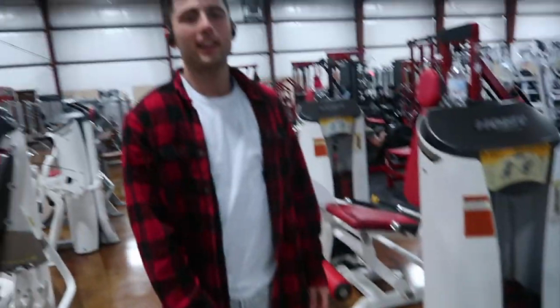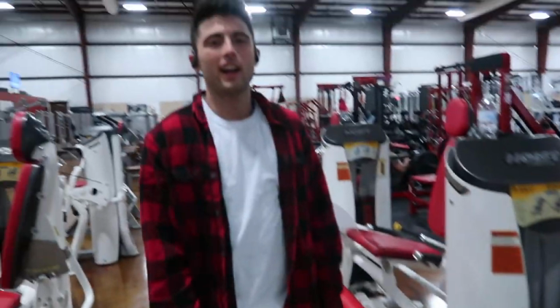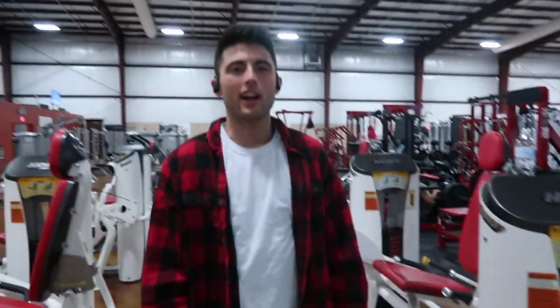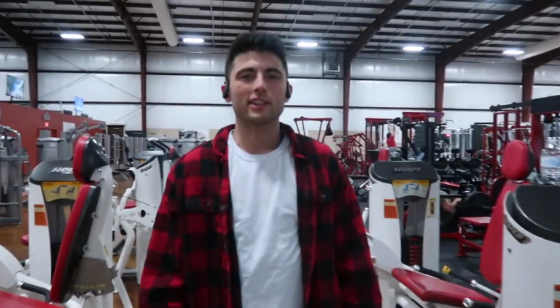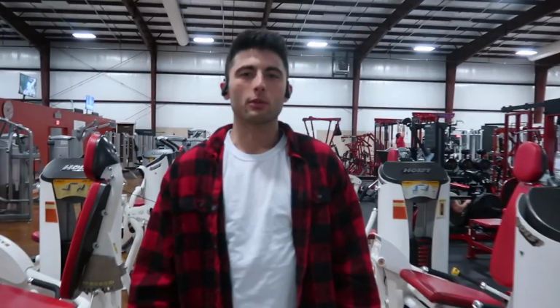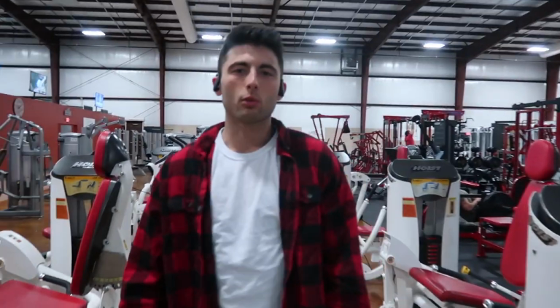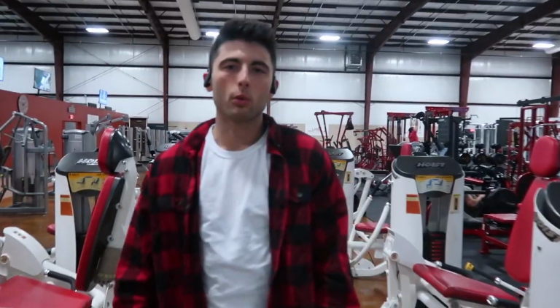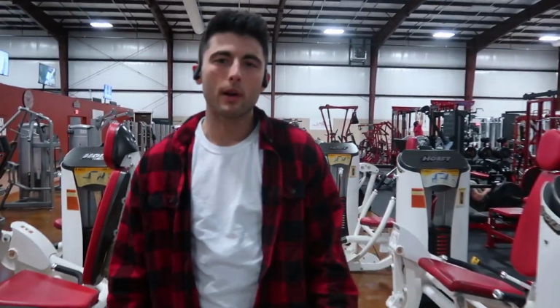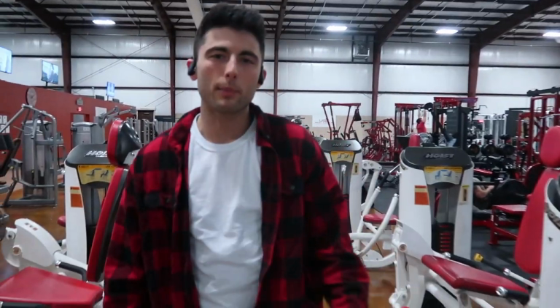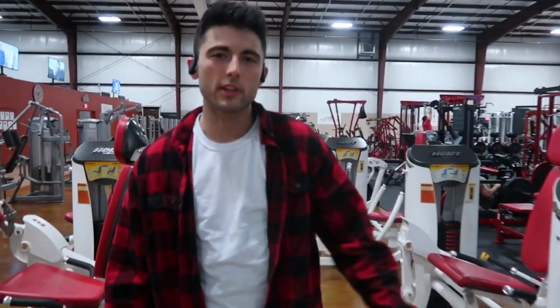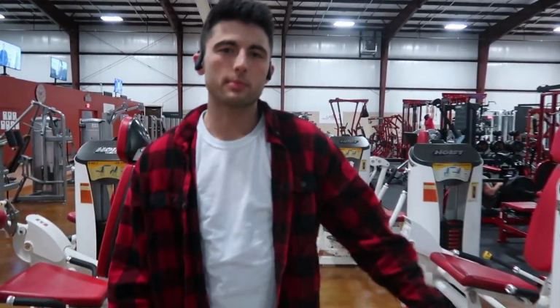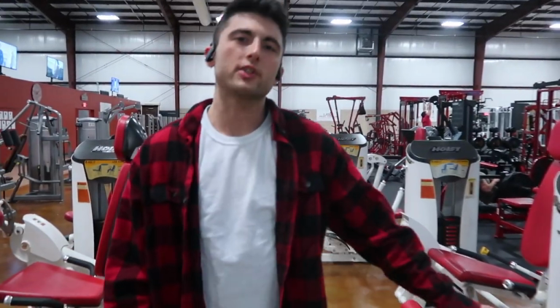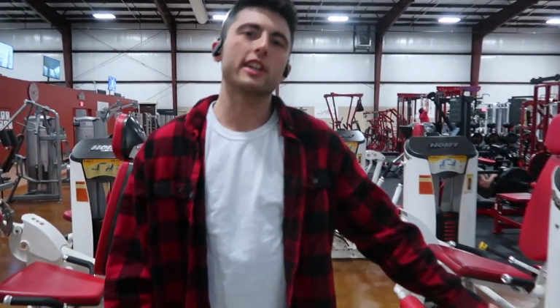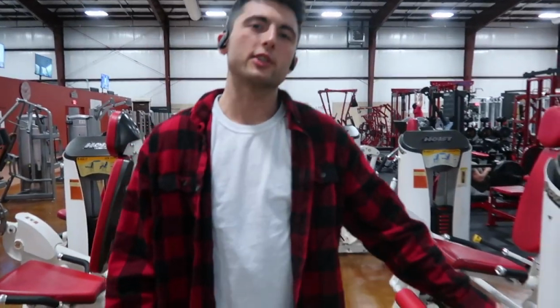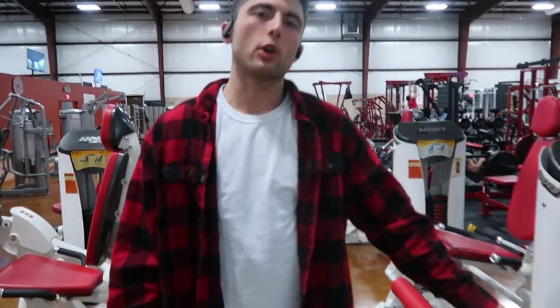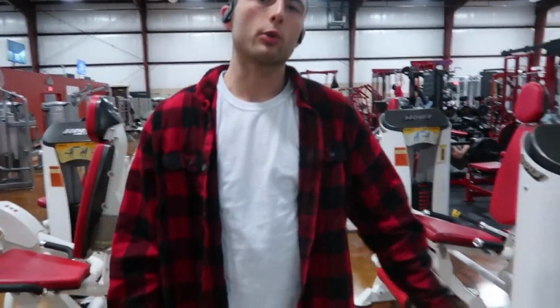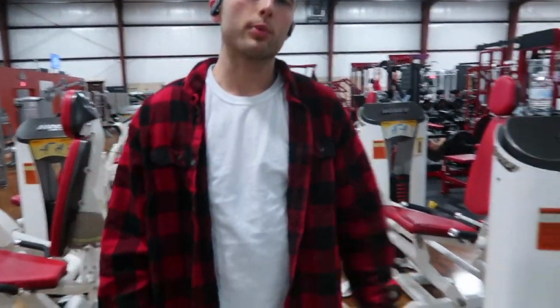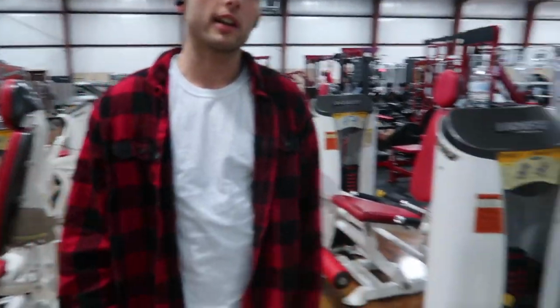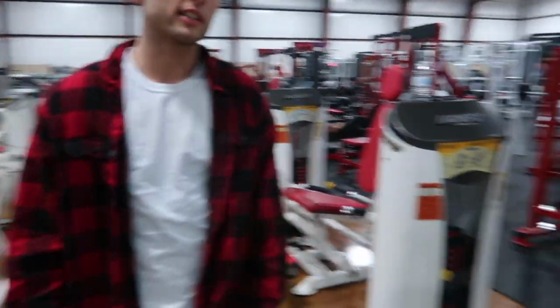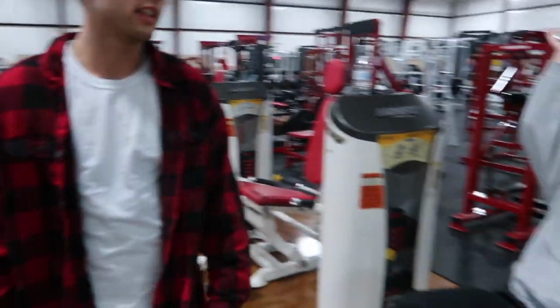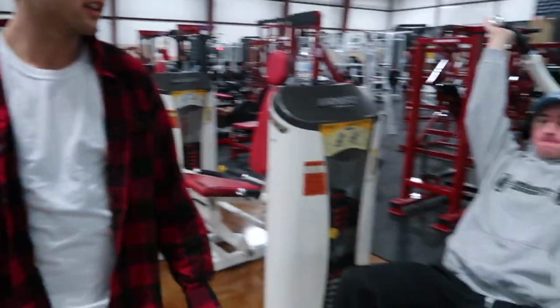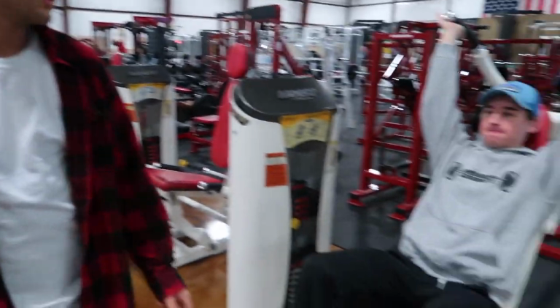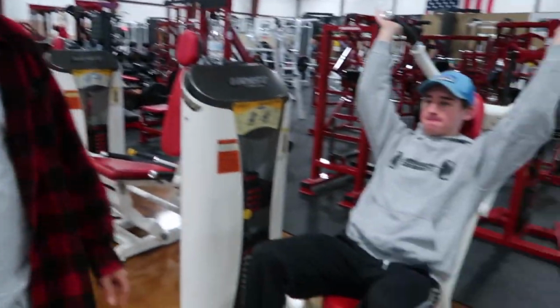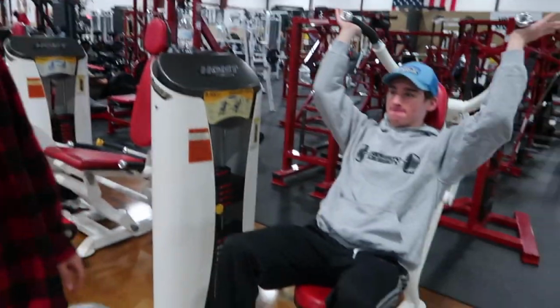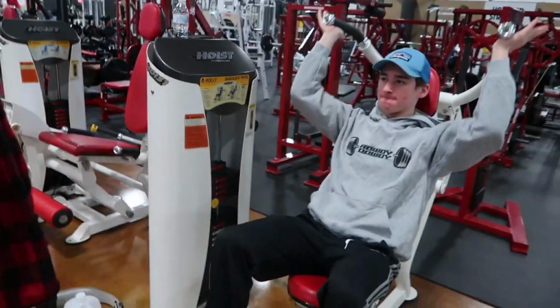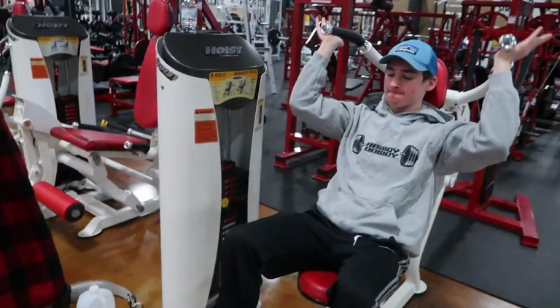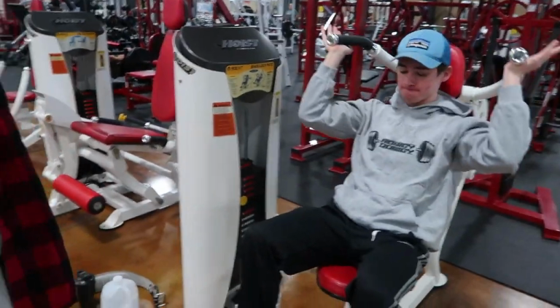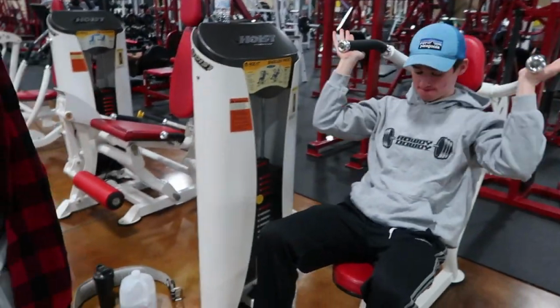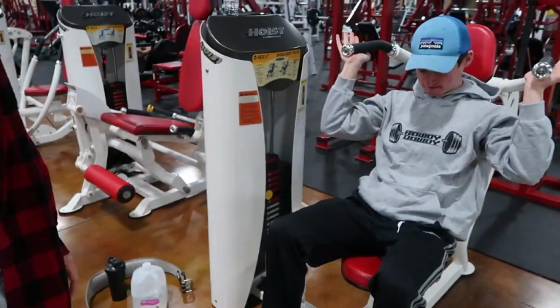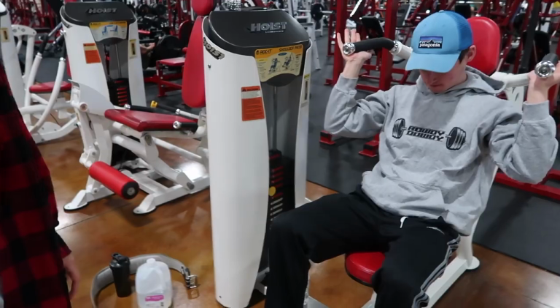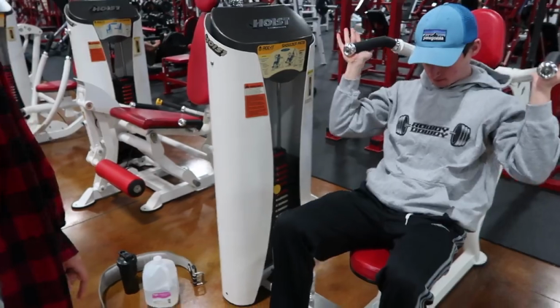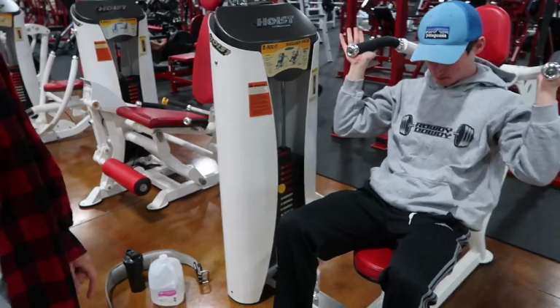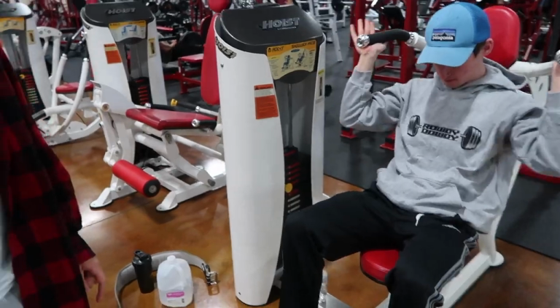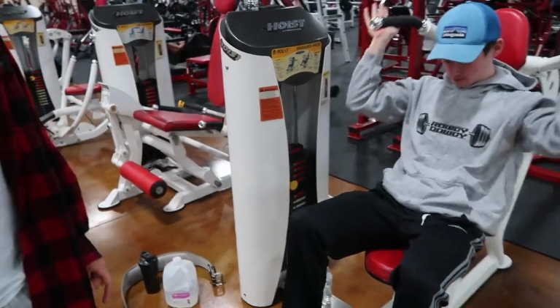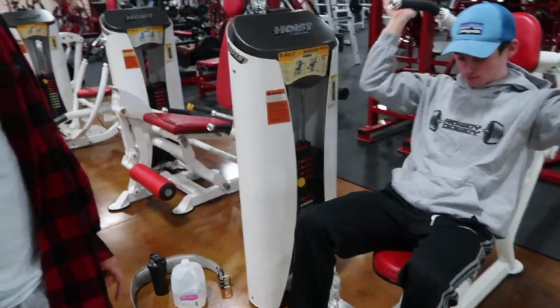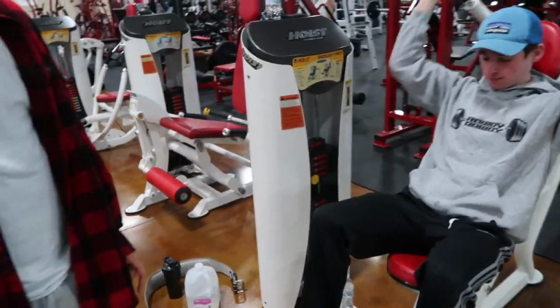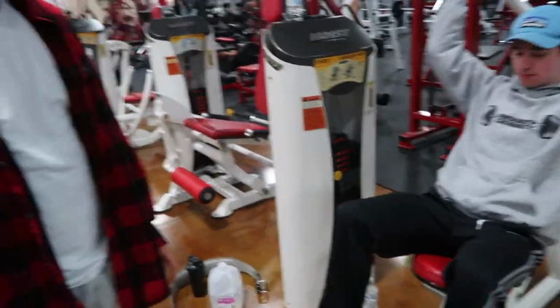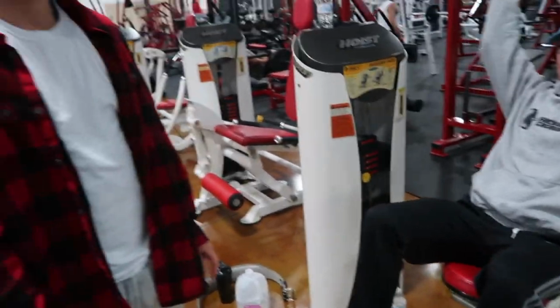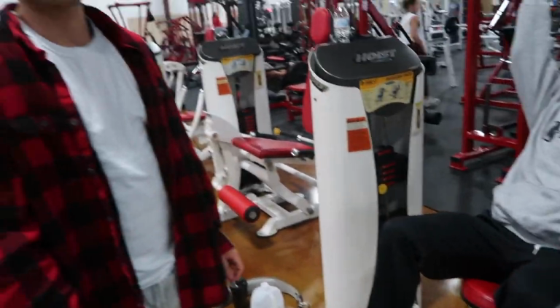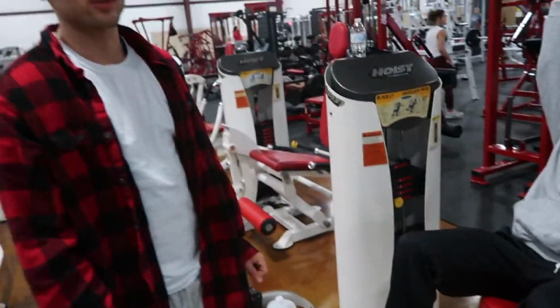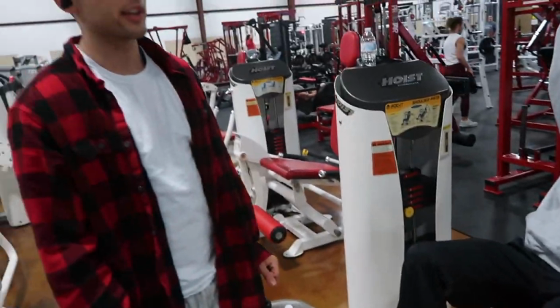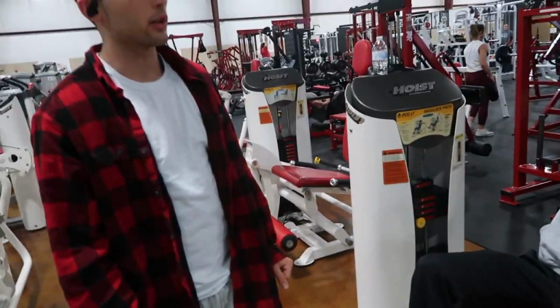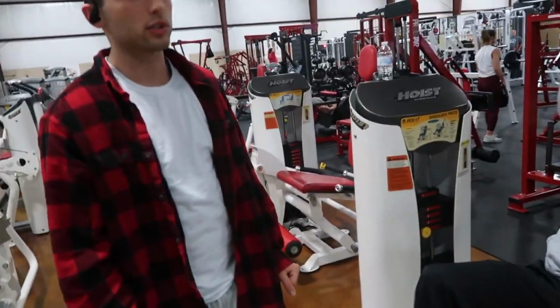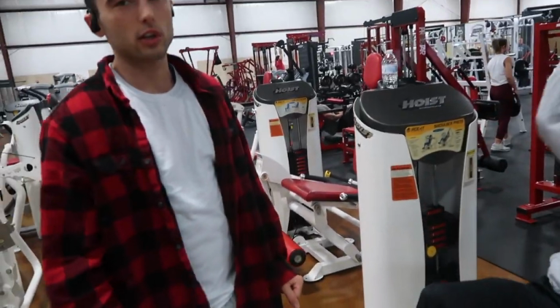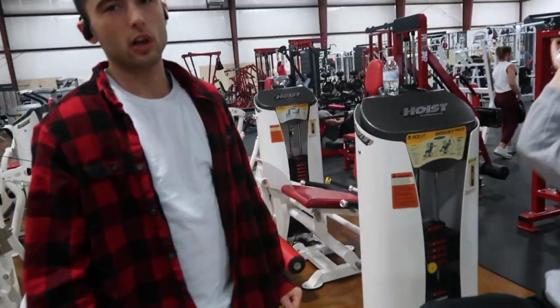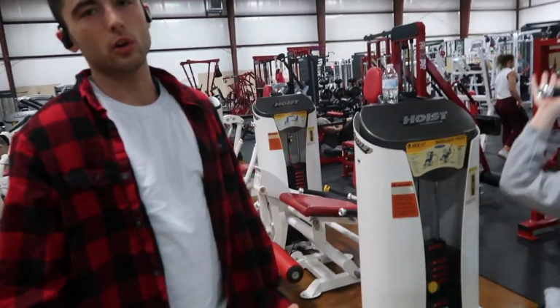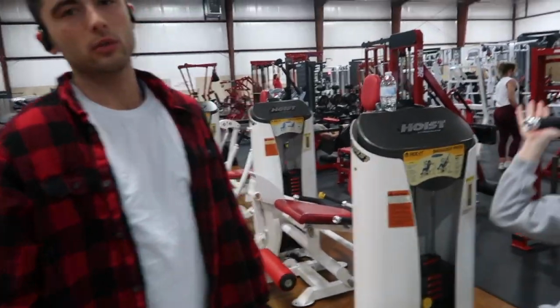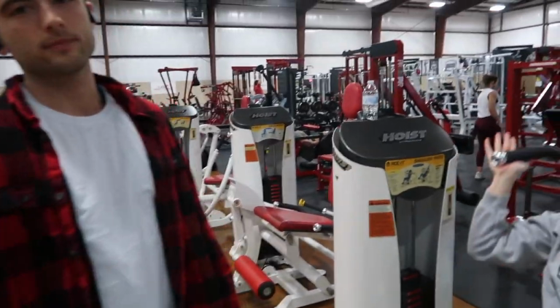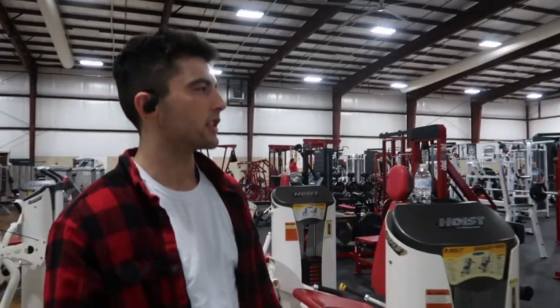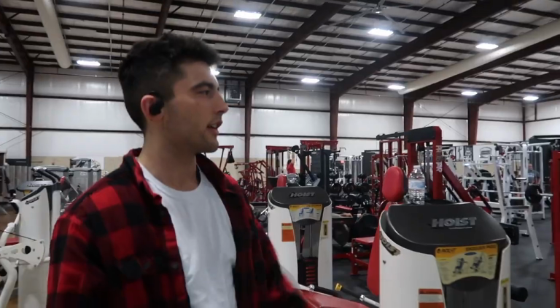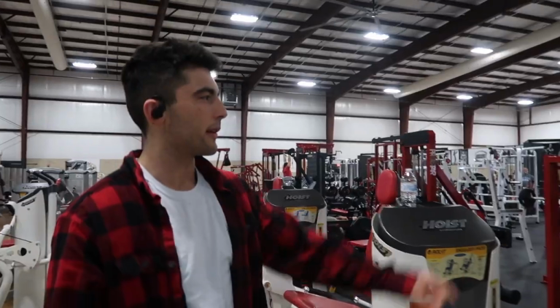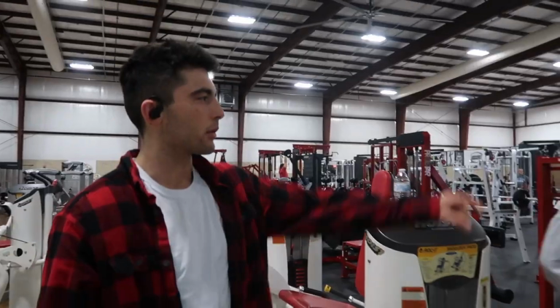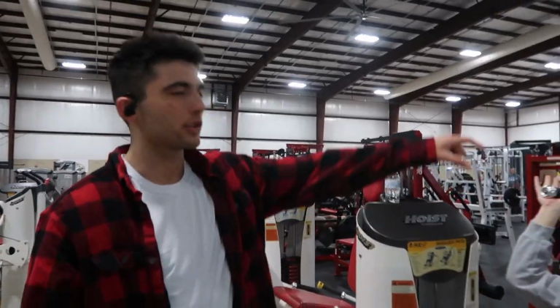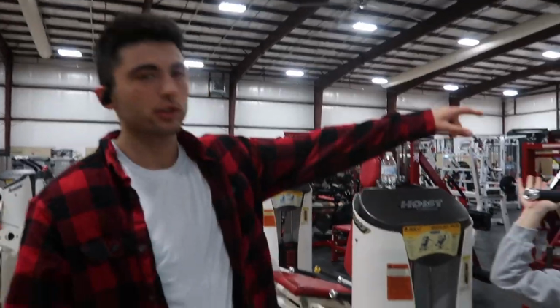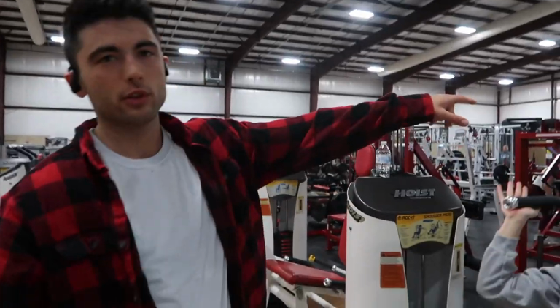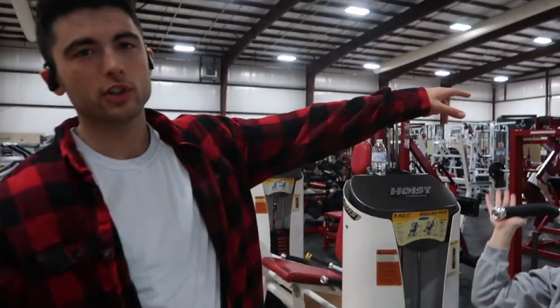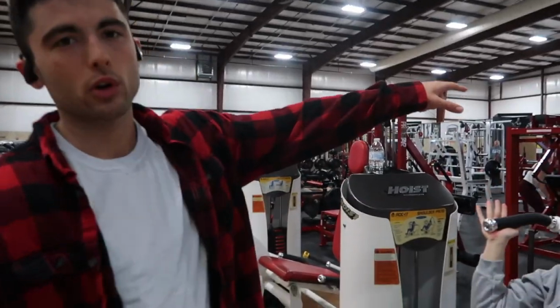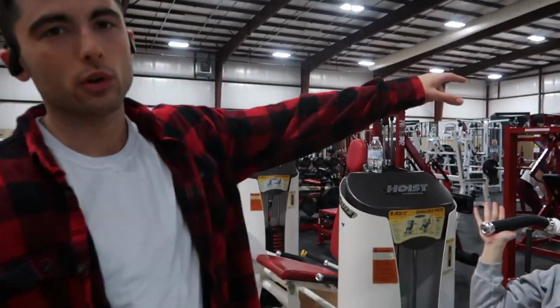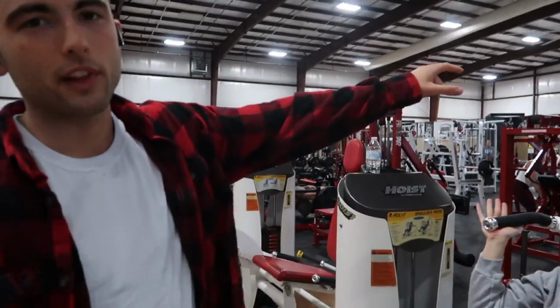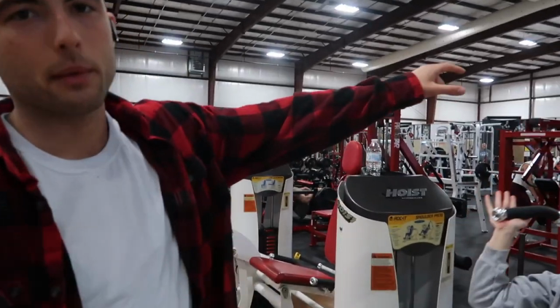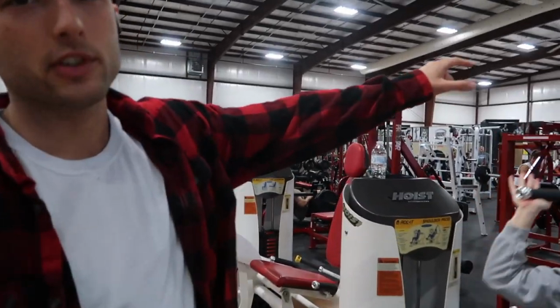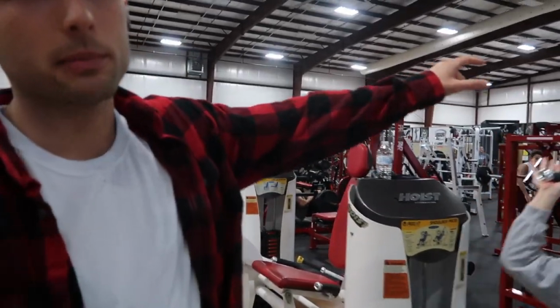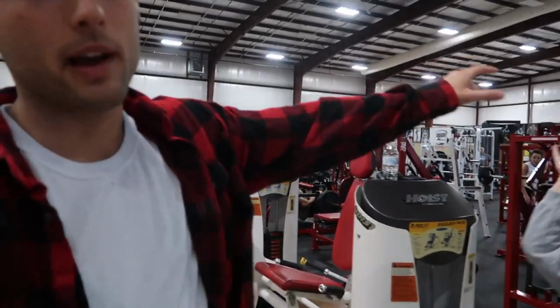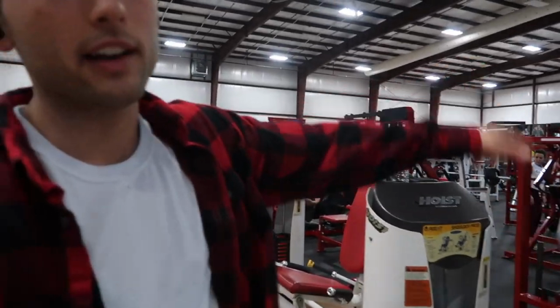So we're moving up with the machine shoulder press. We're only going to do about three sets. Just really go slow. And we're also doing the shoulder fly machine.